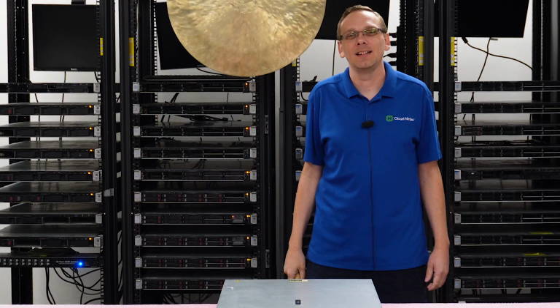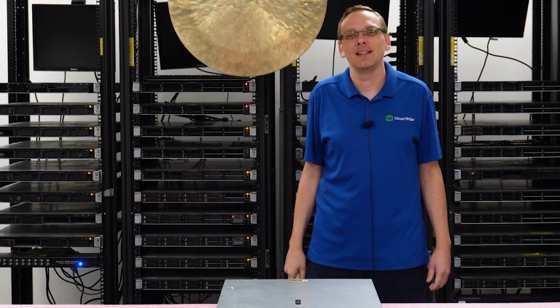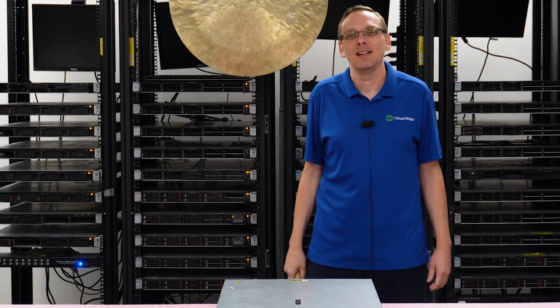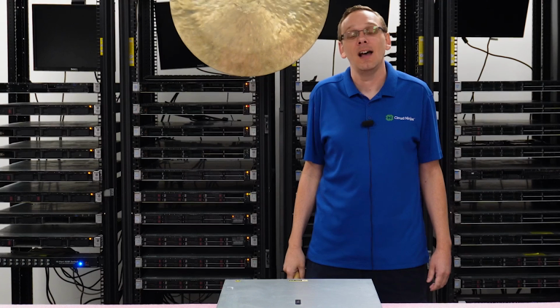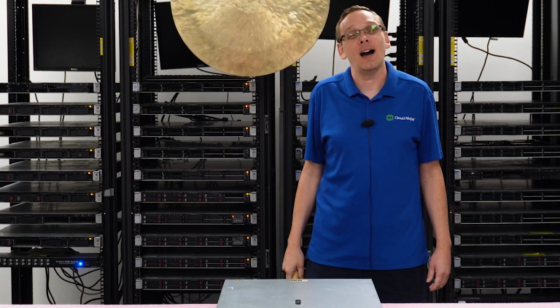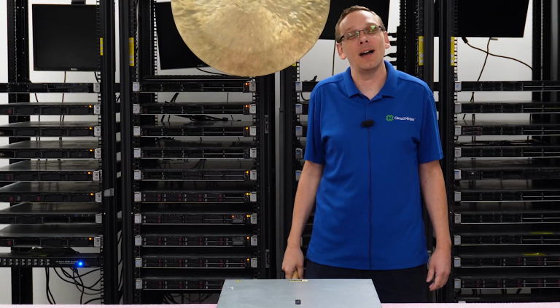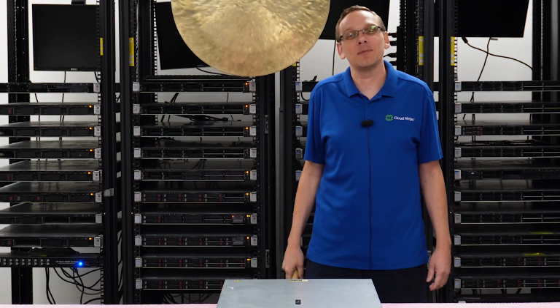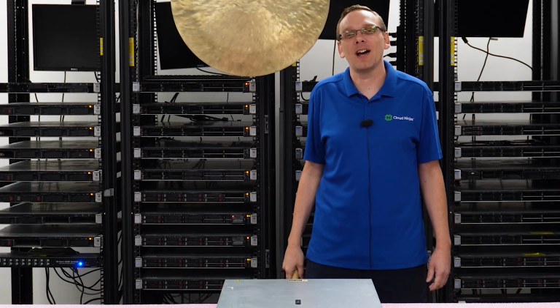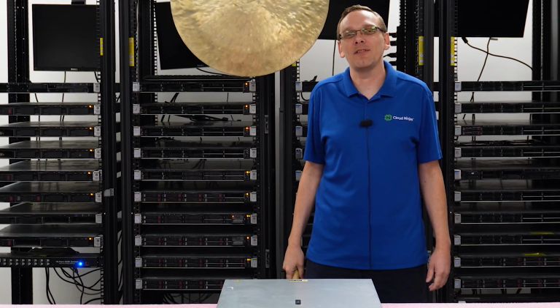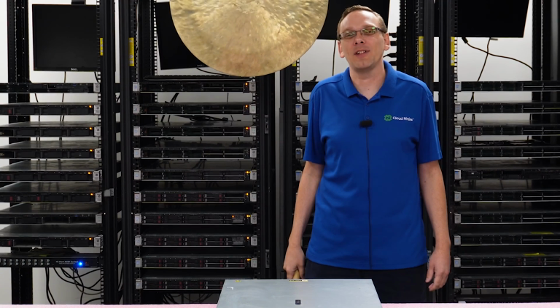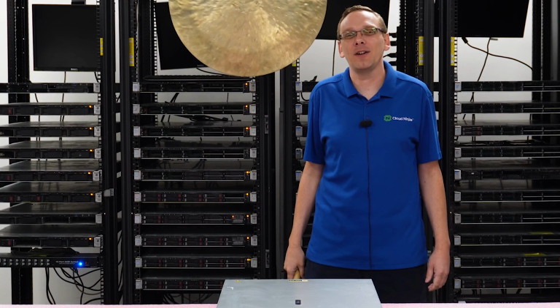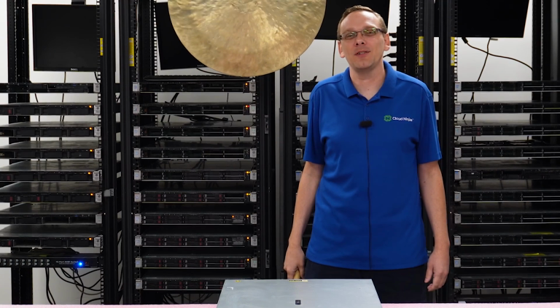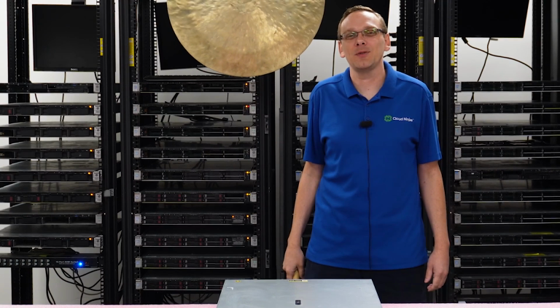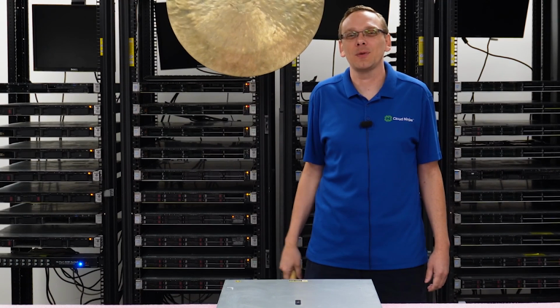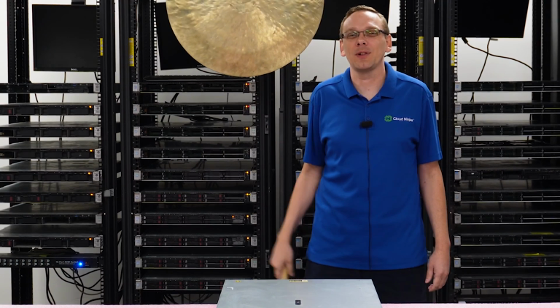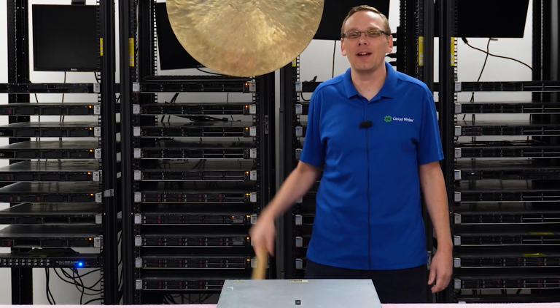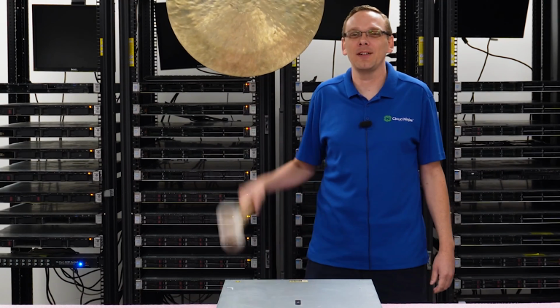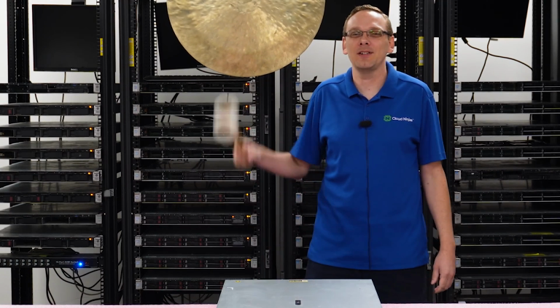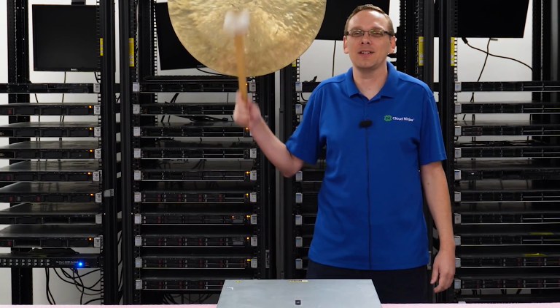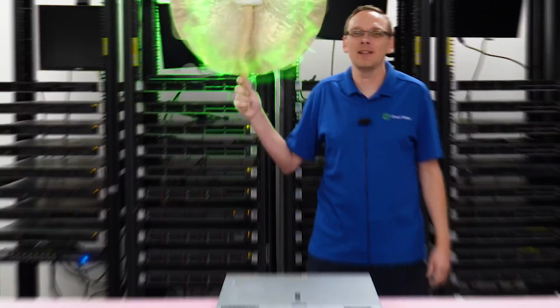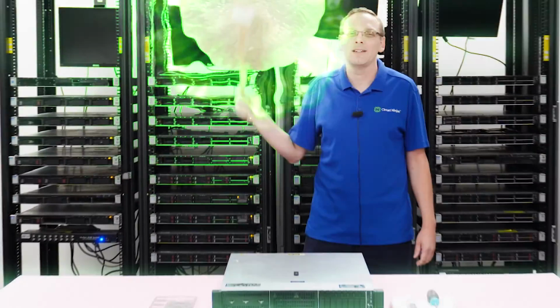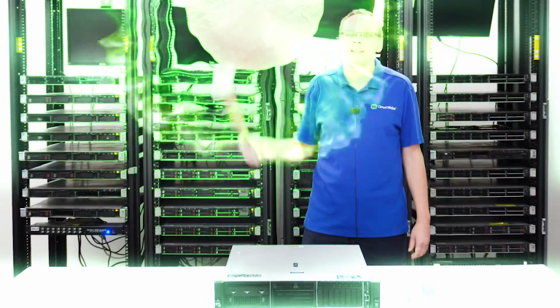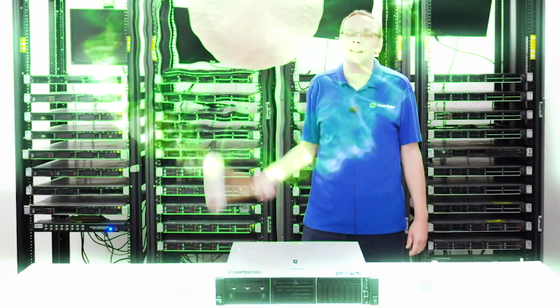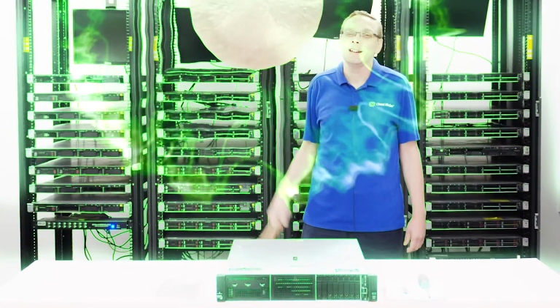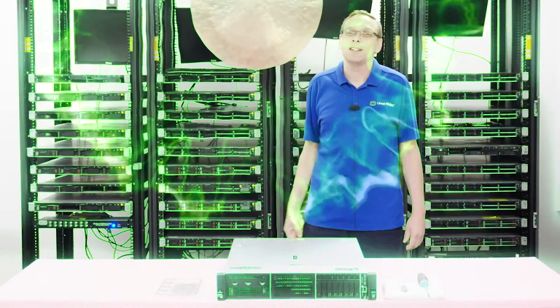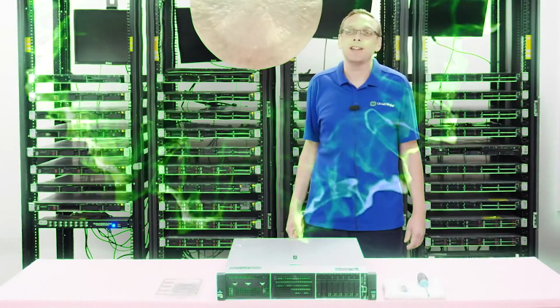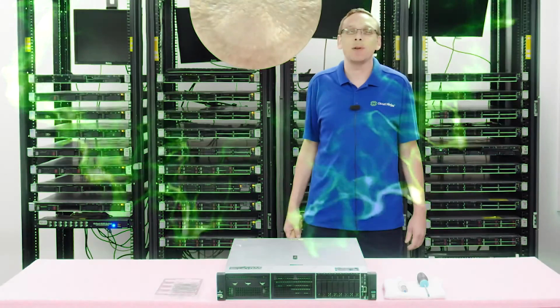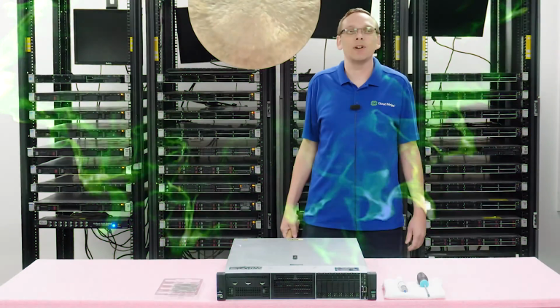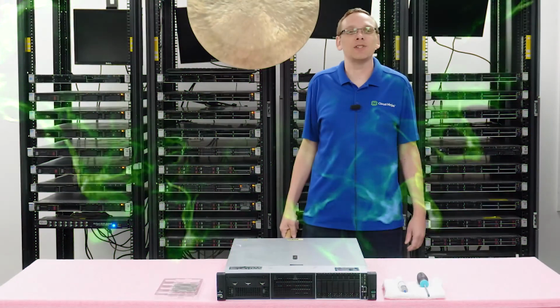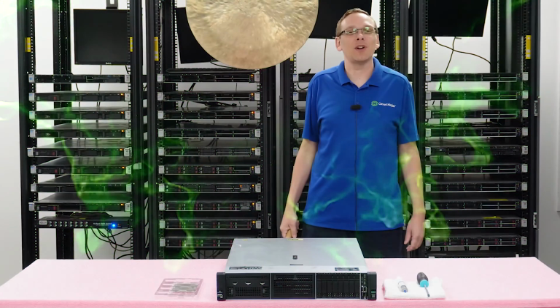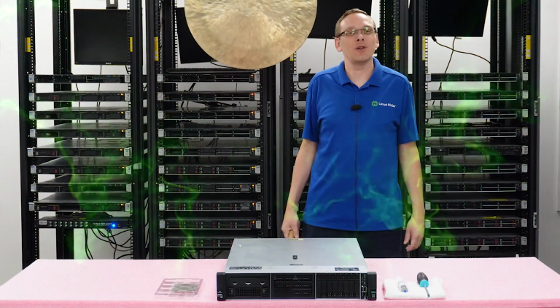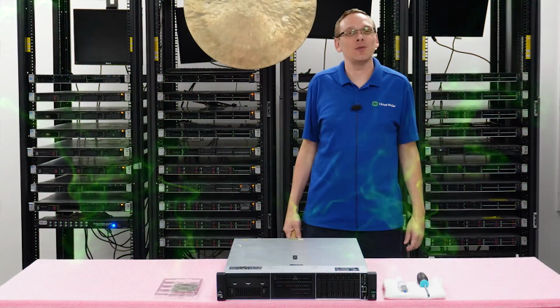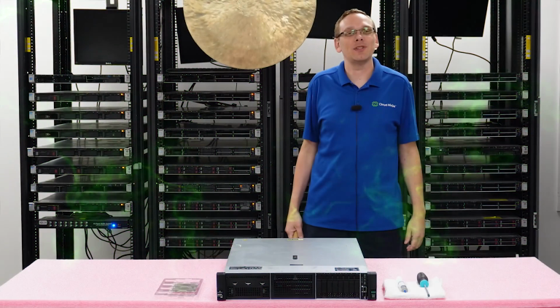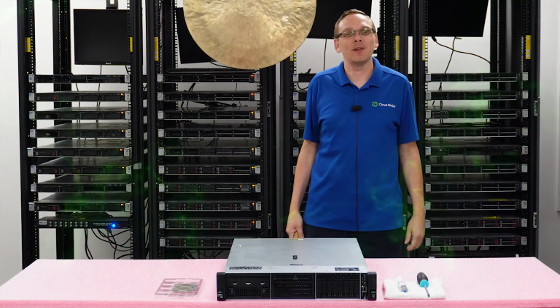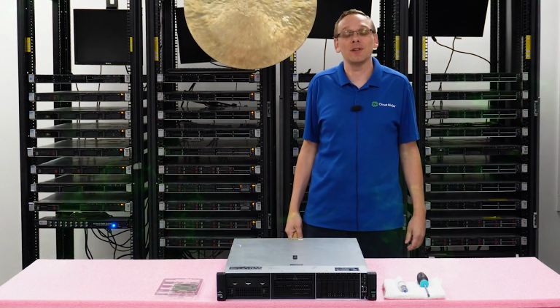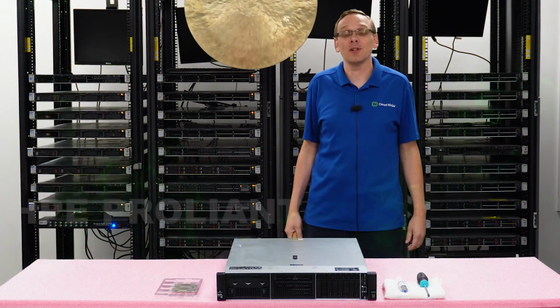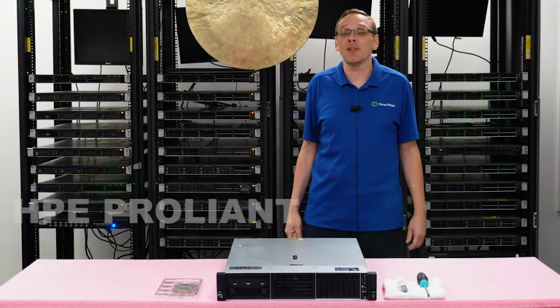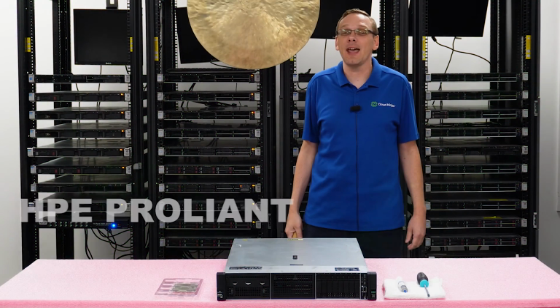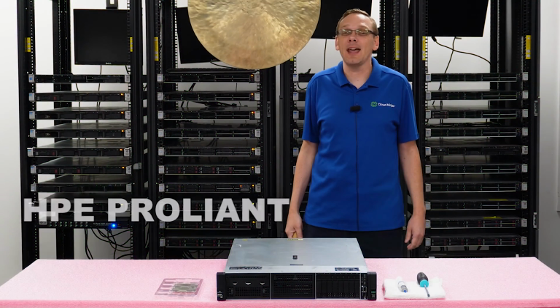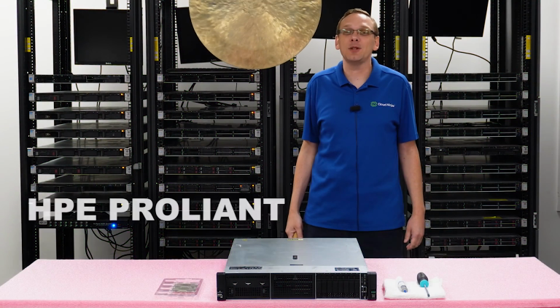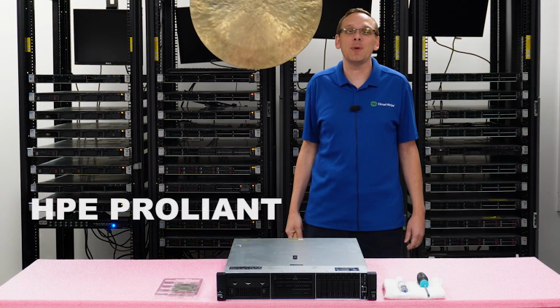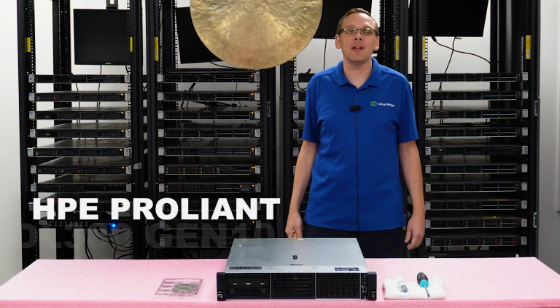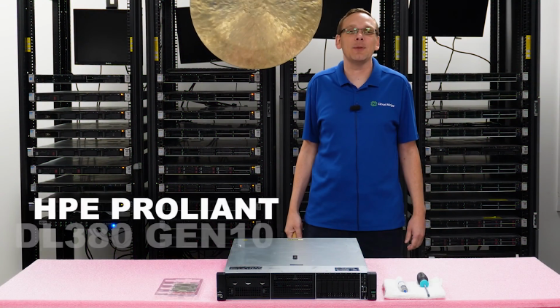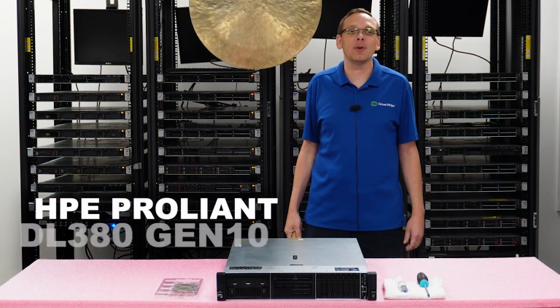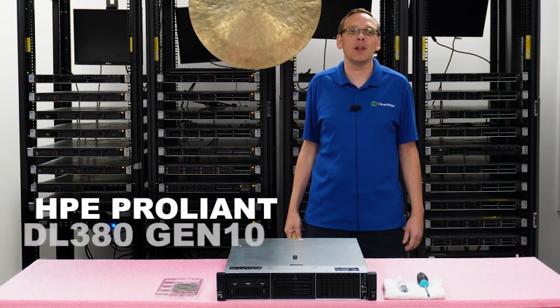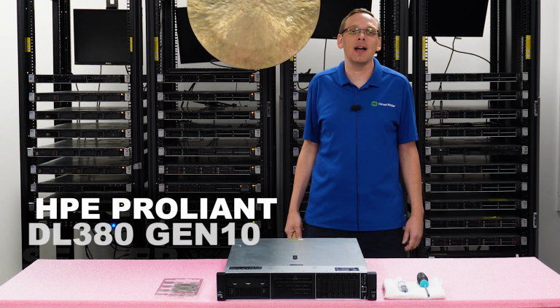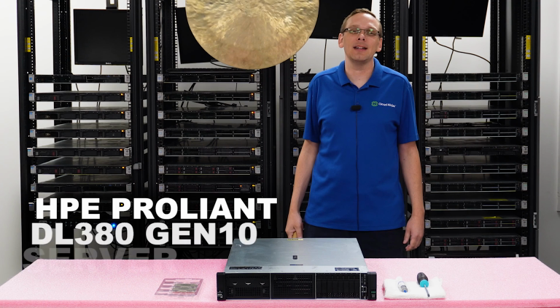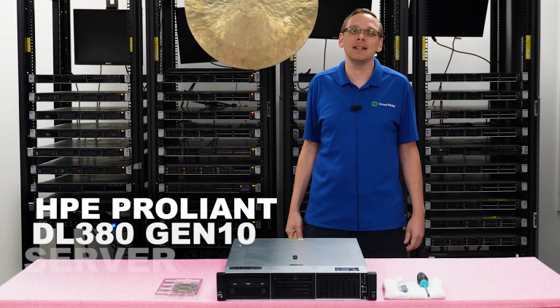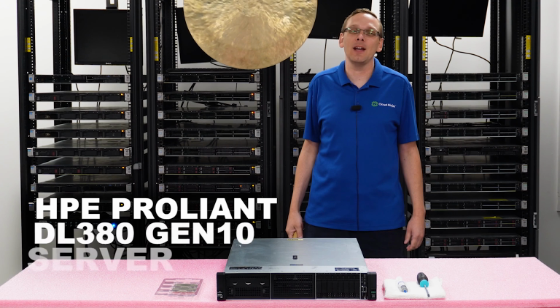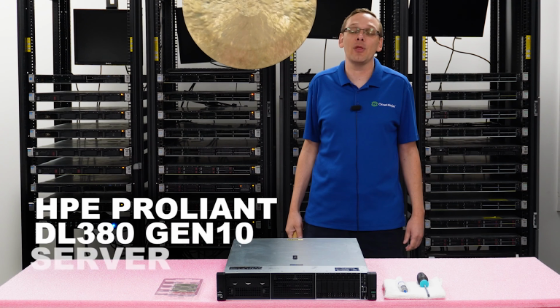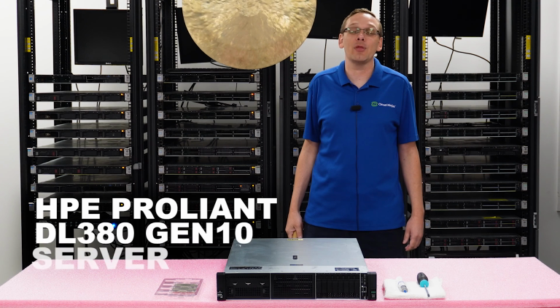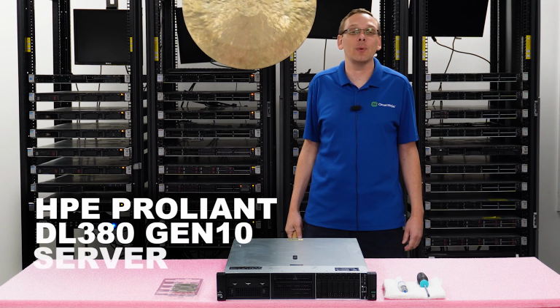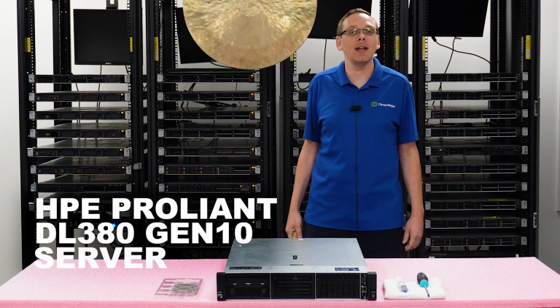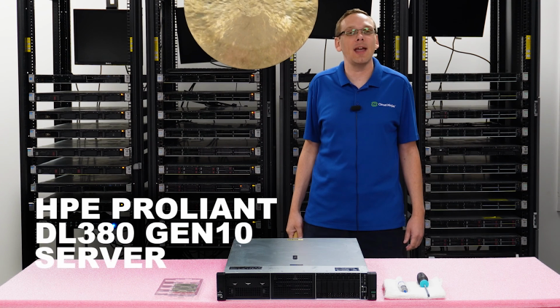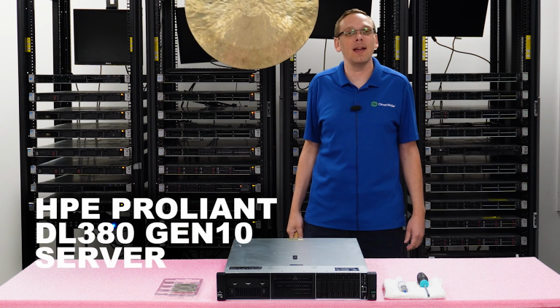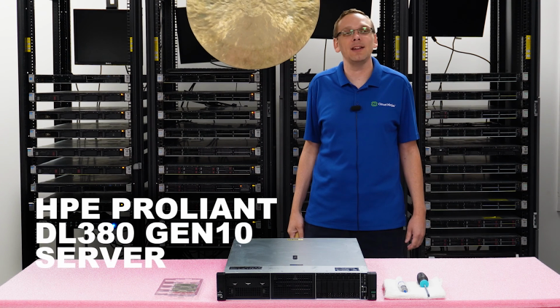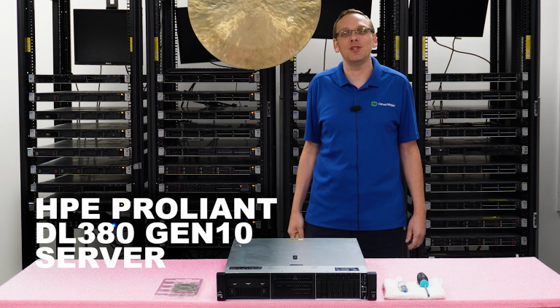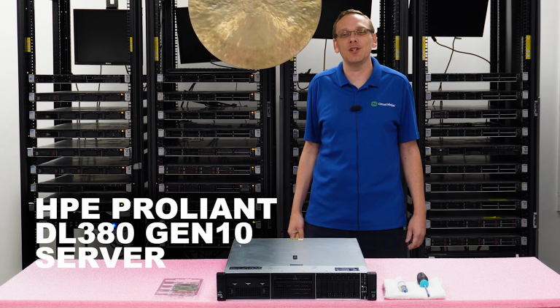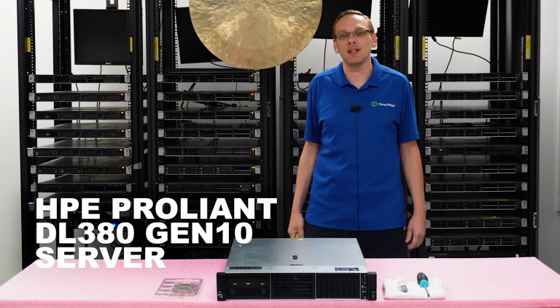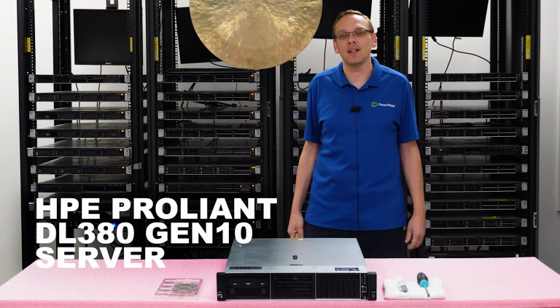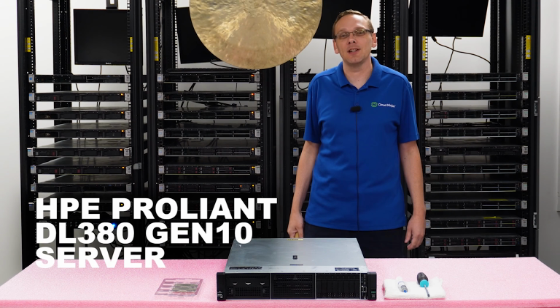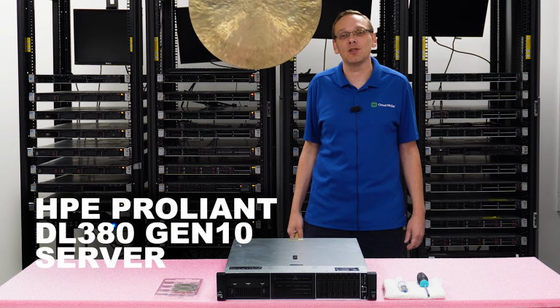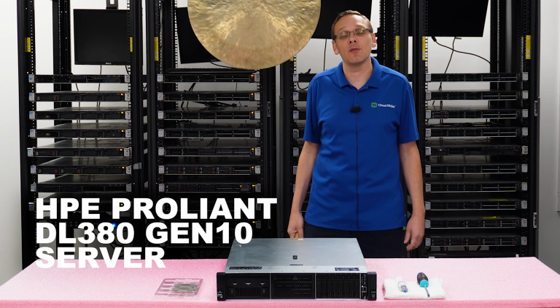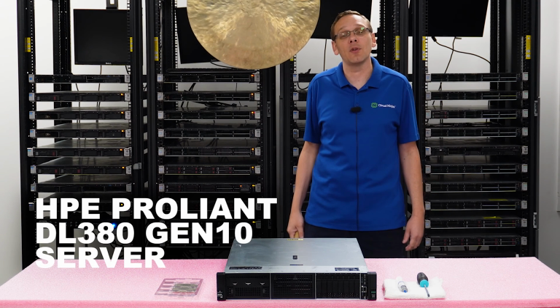Hi, I'm Scott Flowers with Cloud Ninjas. Today we're here to start a new series on the HPE ProLiant DL380 Gen 10 server.